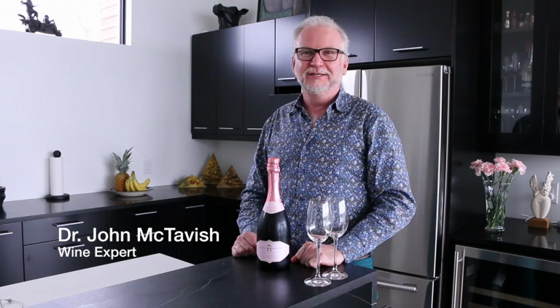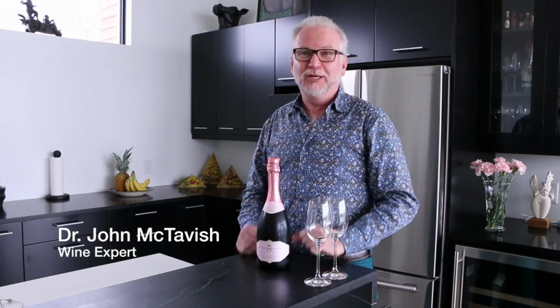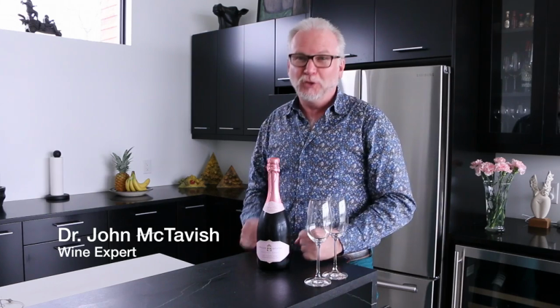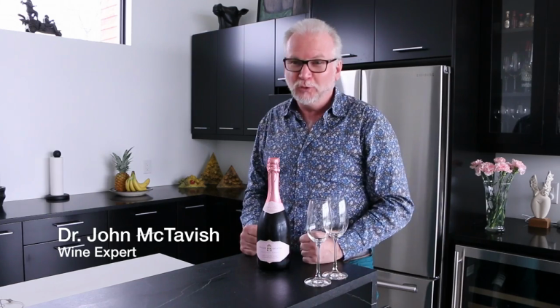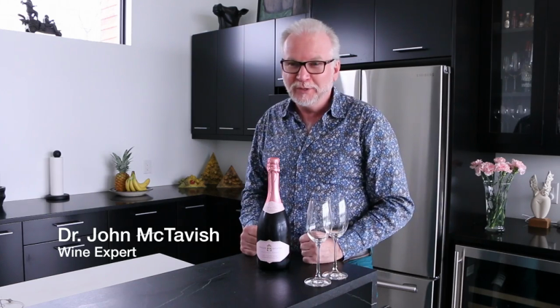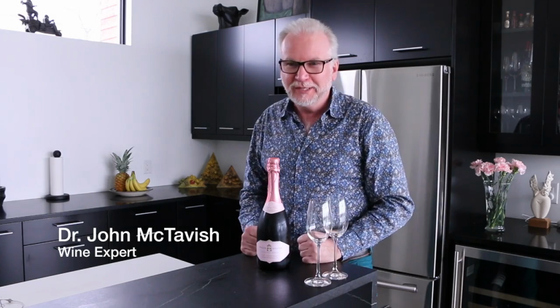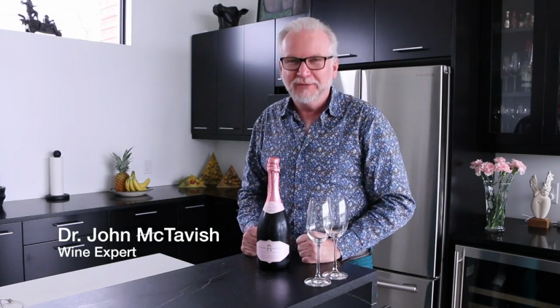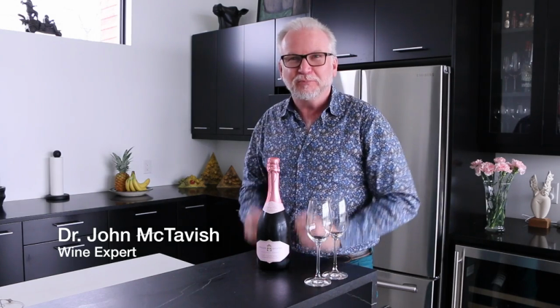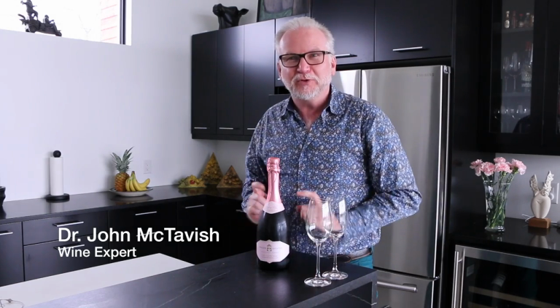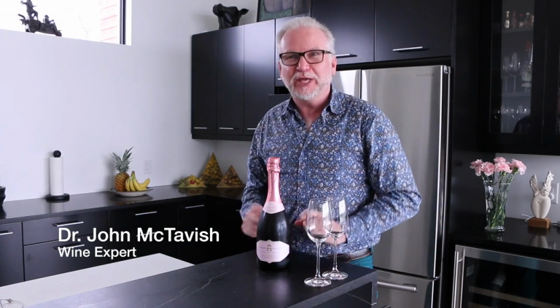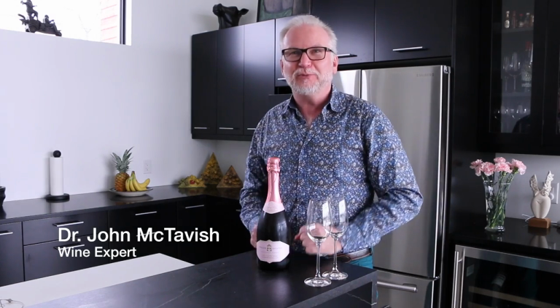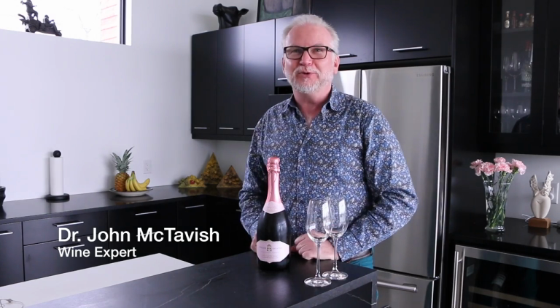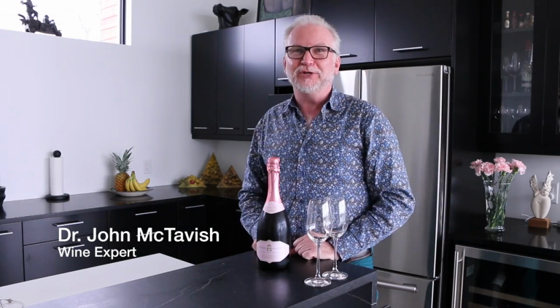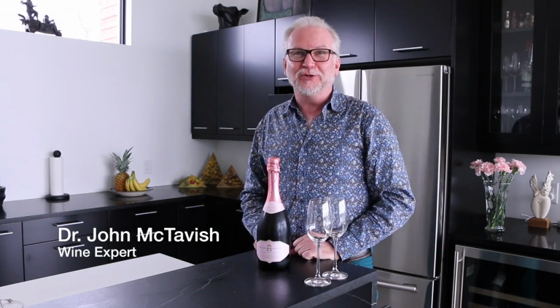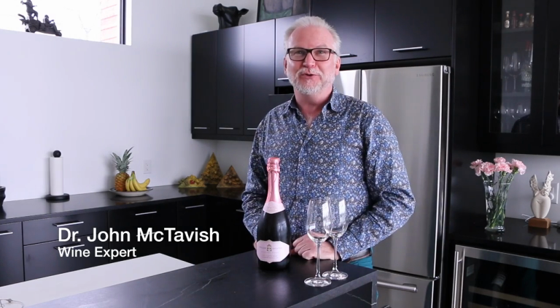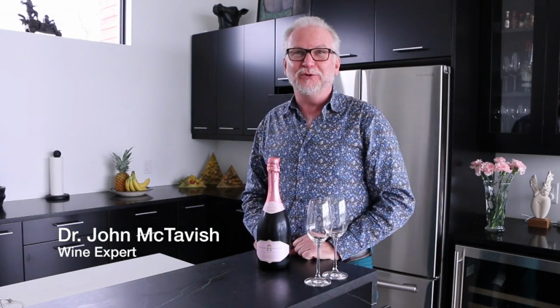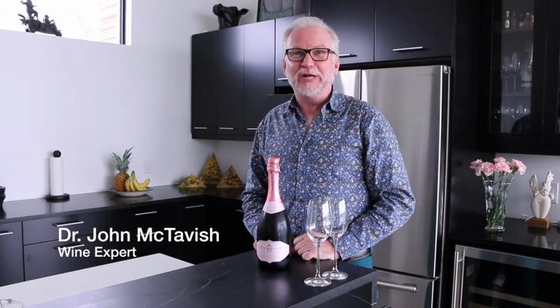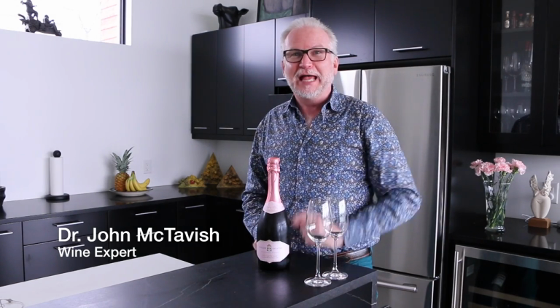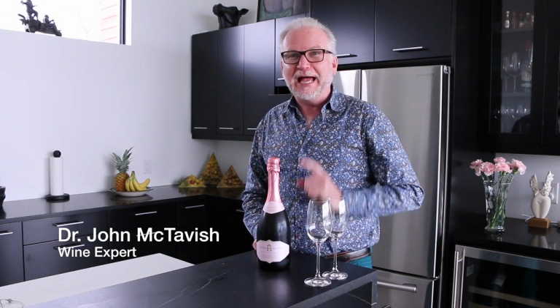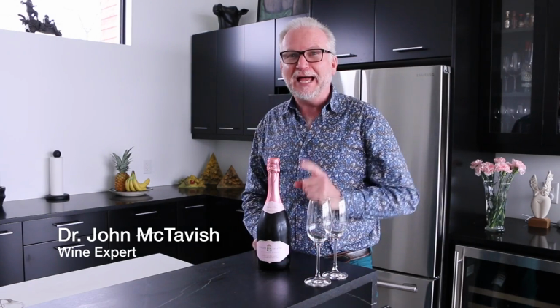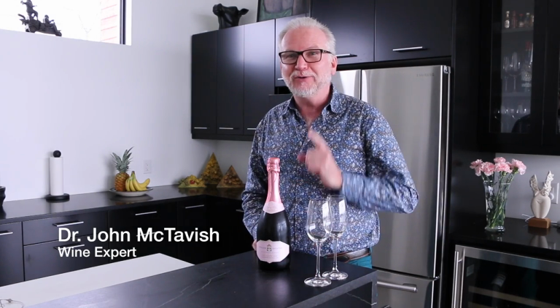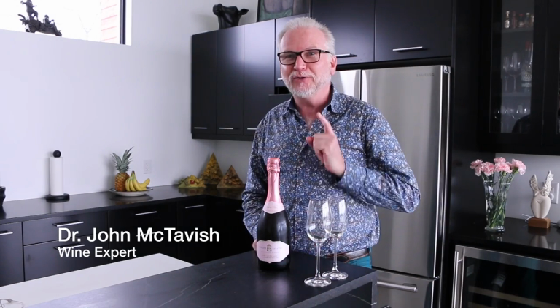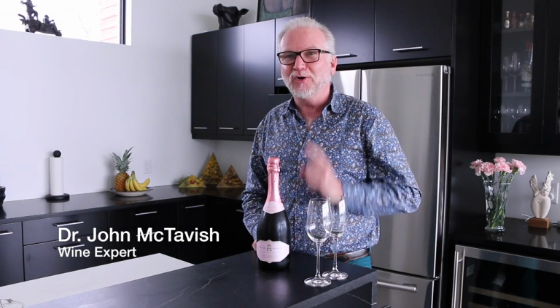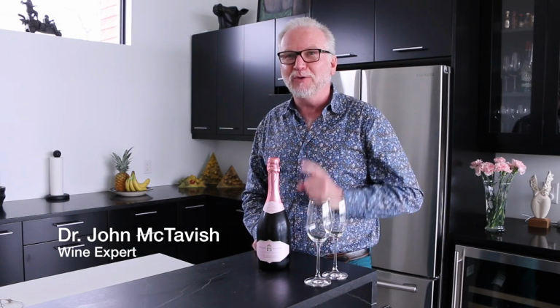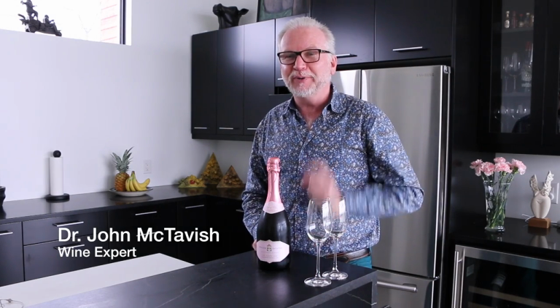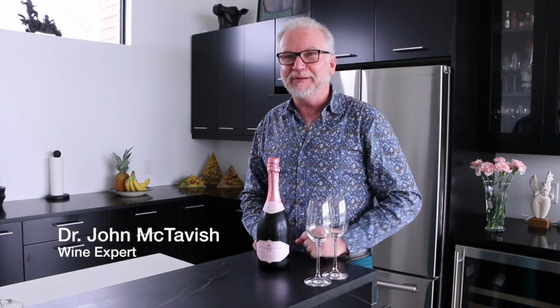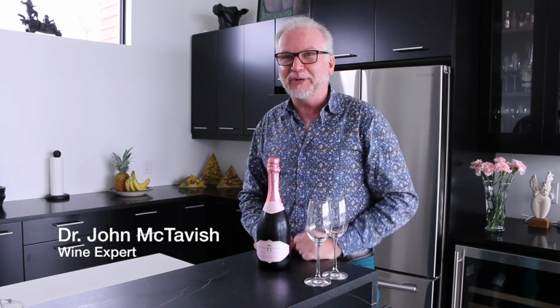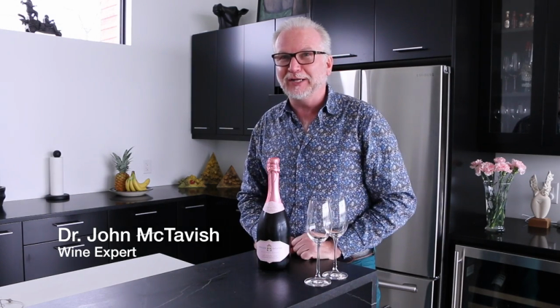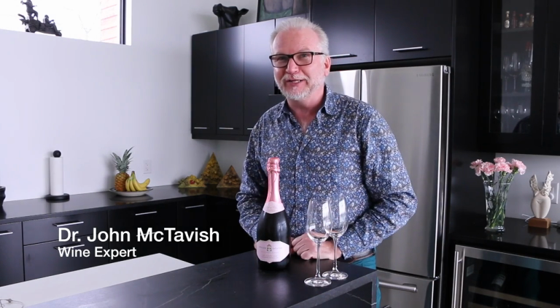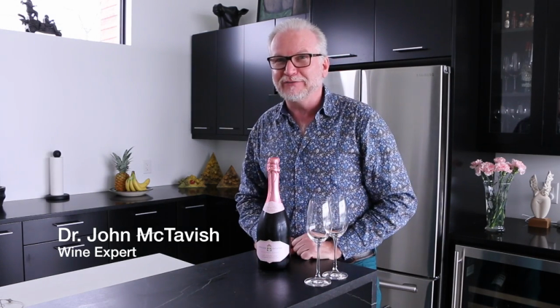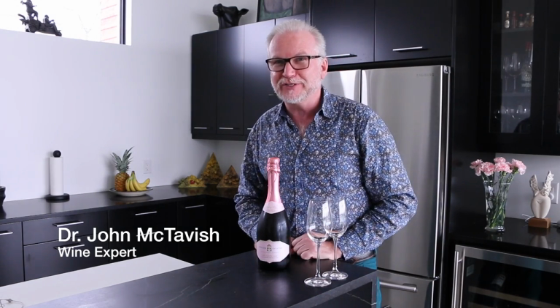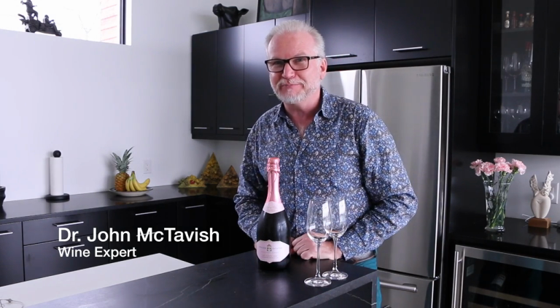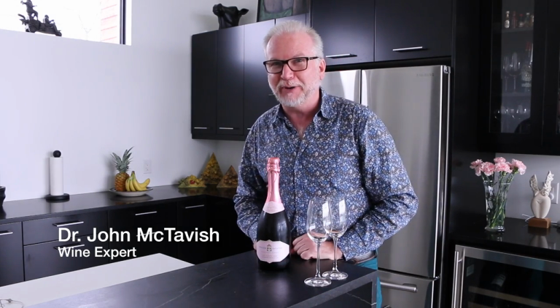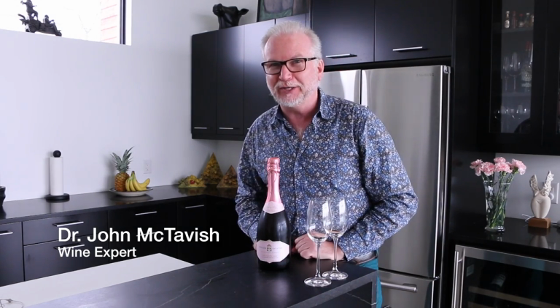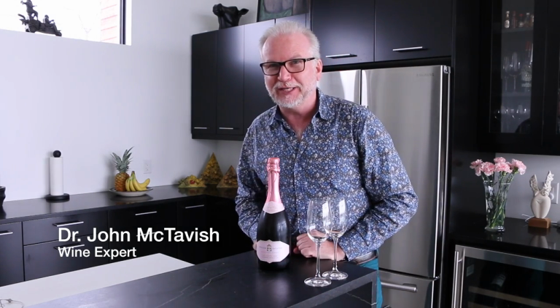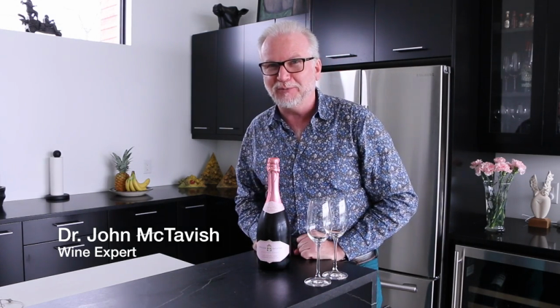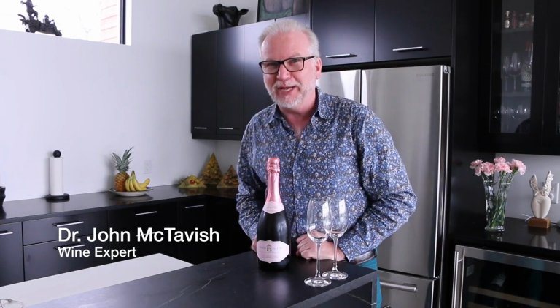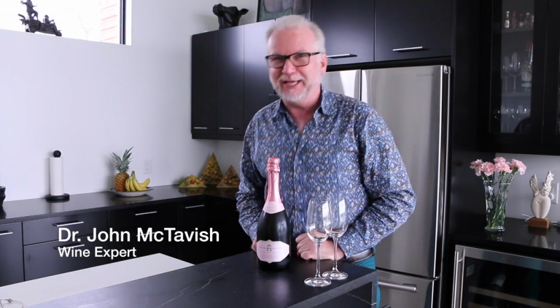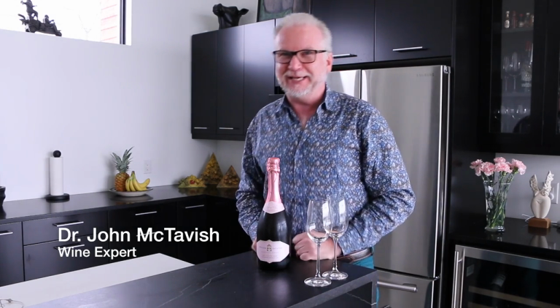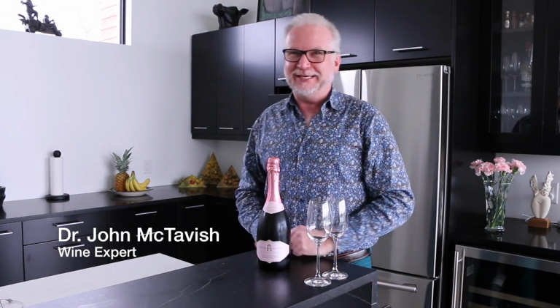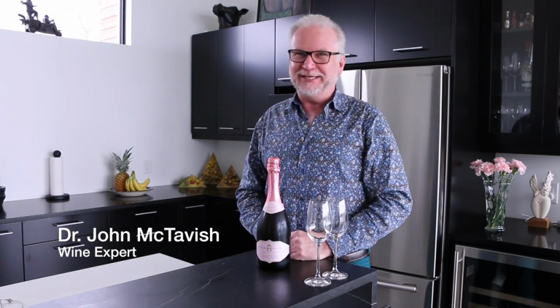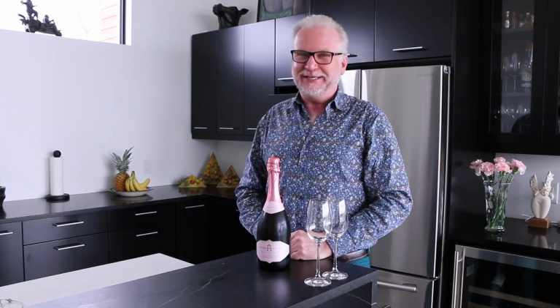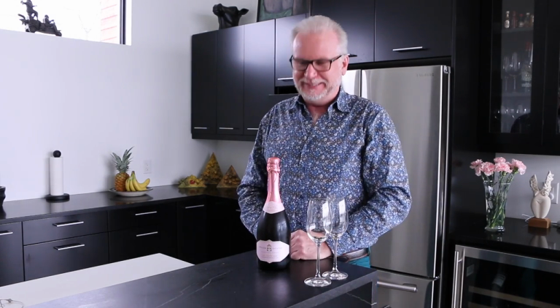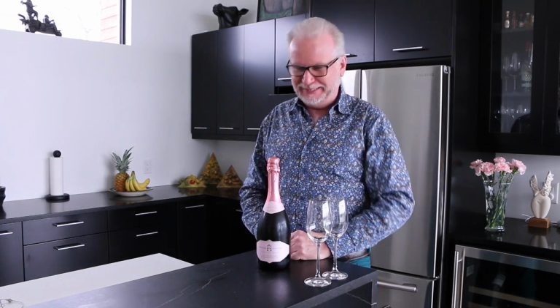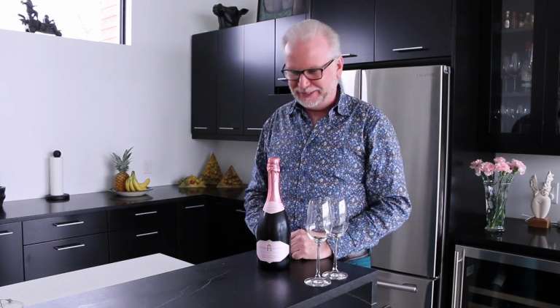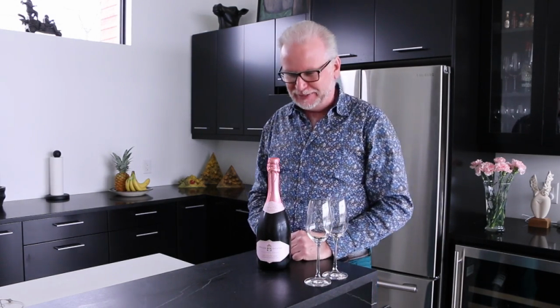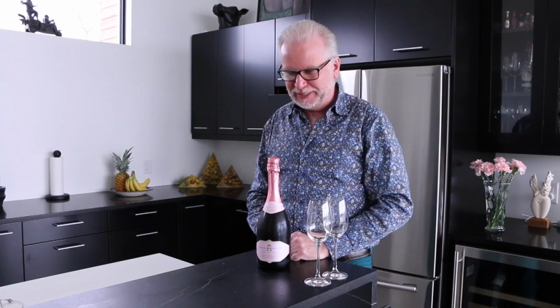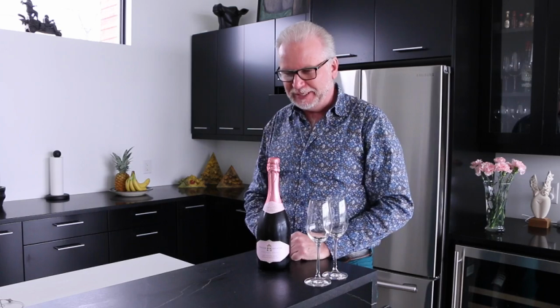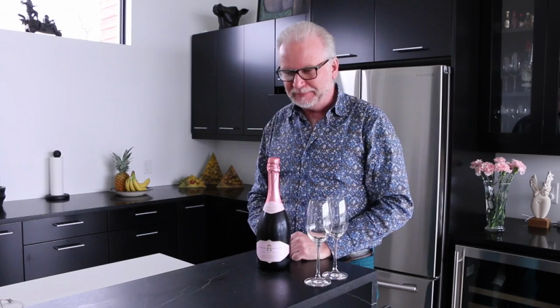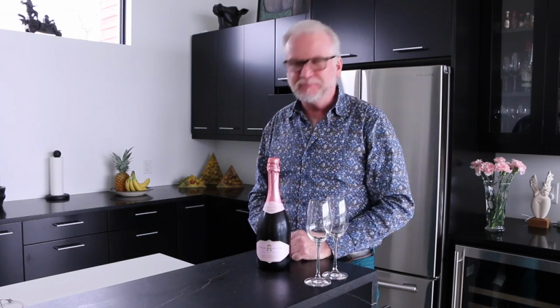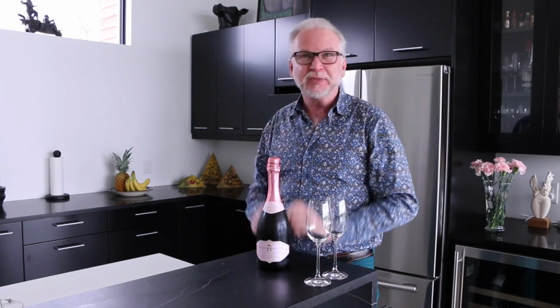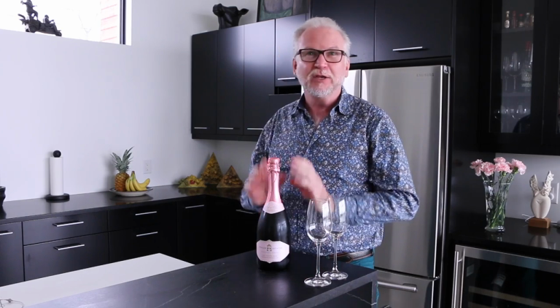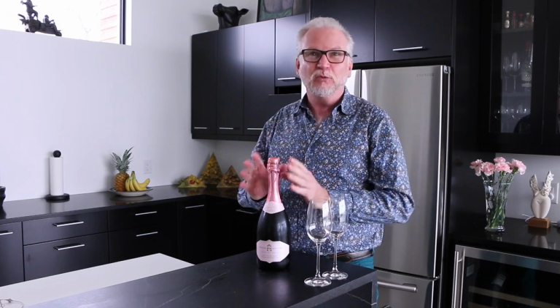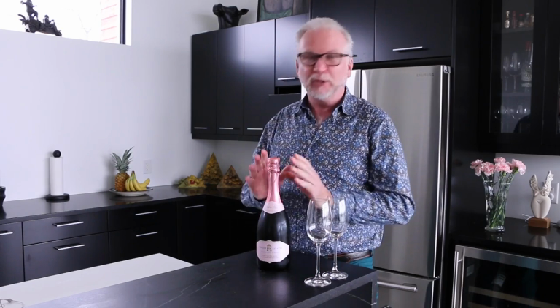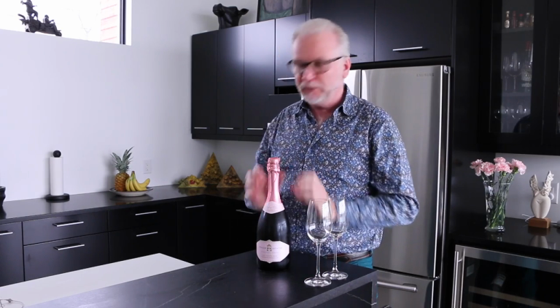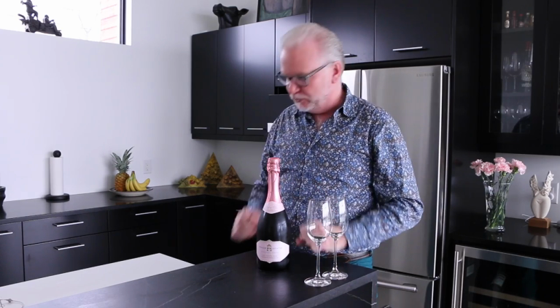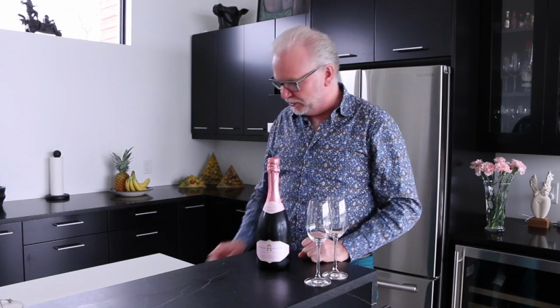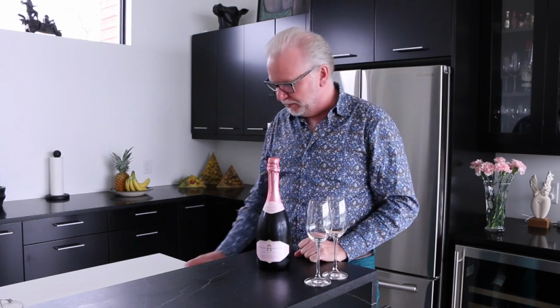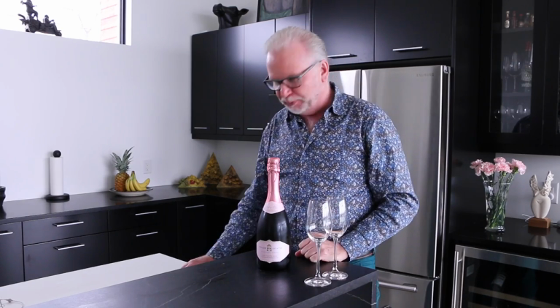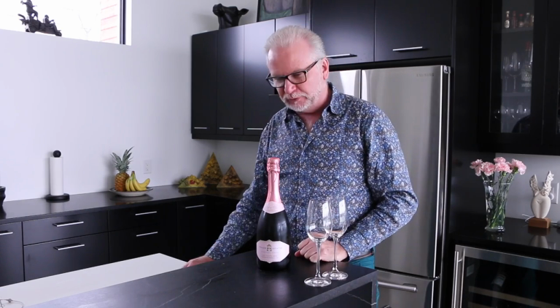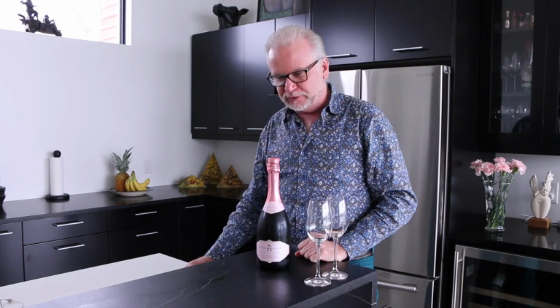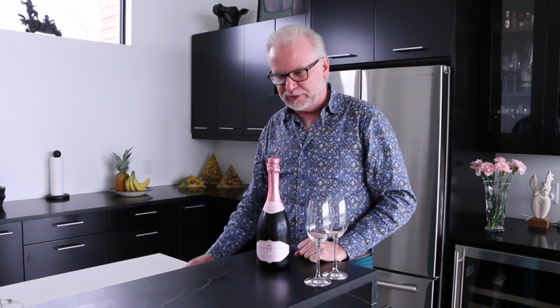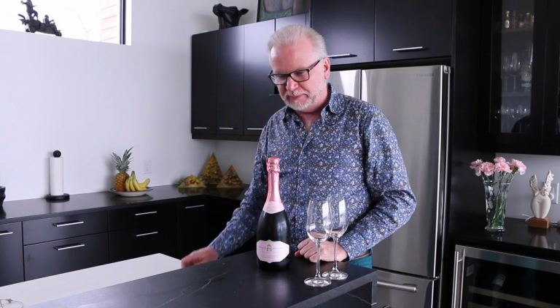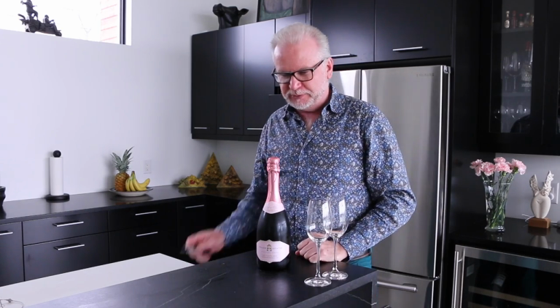Hello. Today we're going to learn how to open a bottle of sparkling wine. Exciting. There's some important steps.